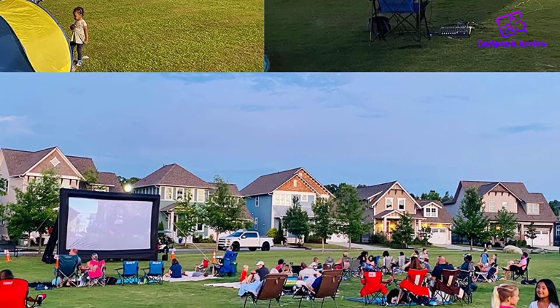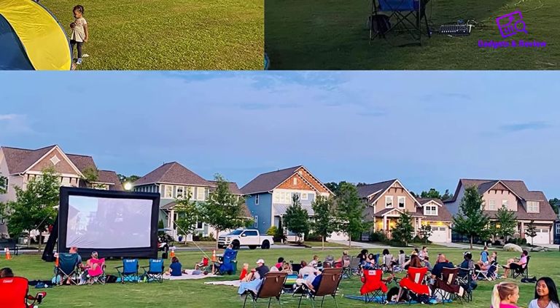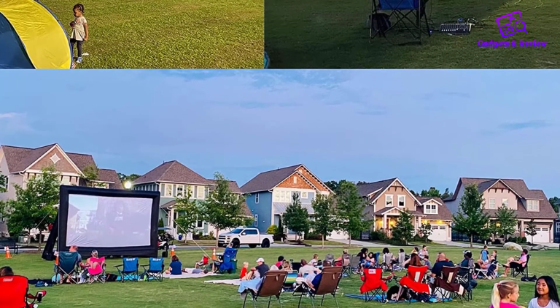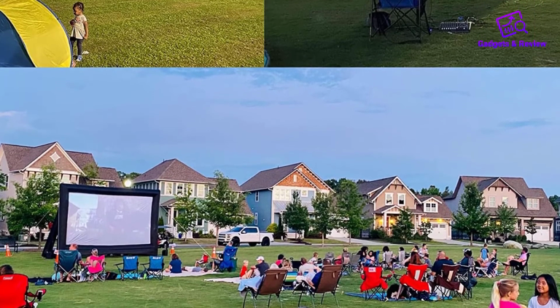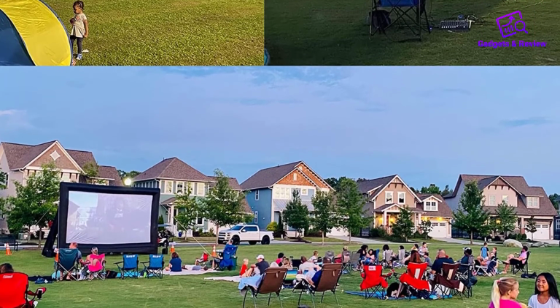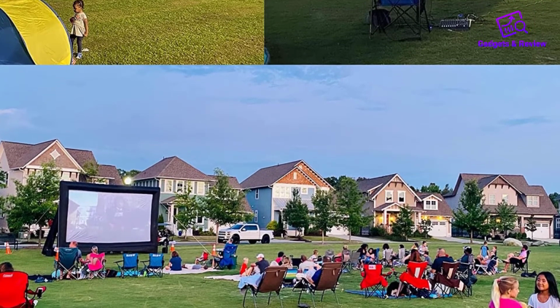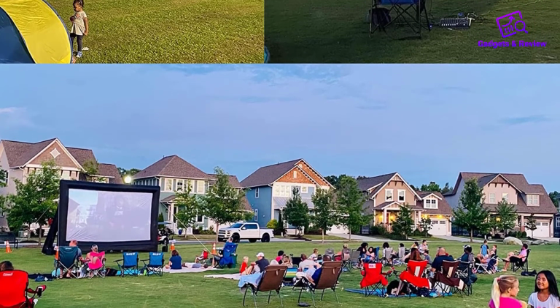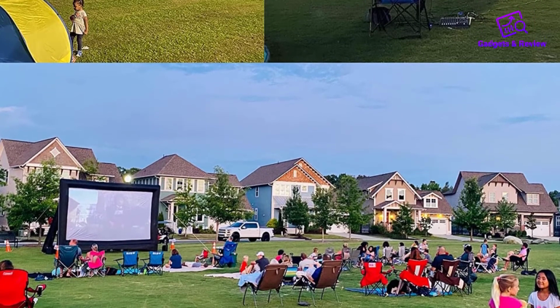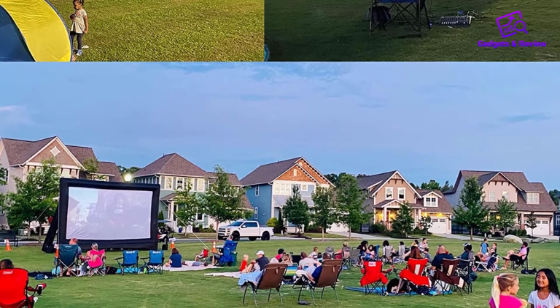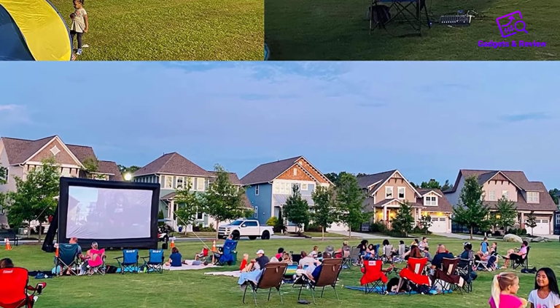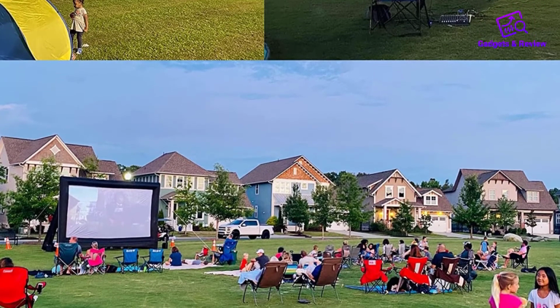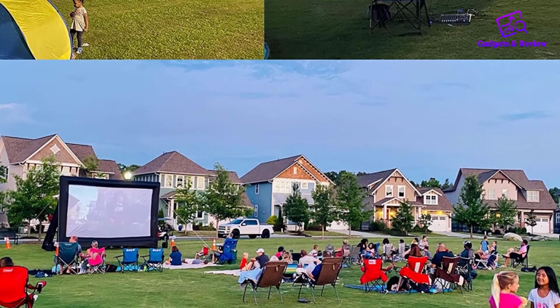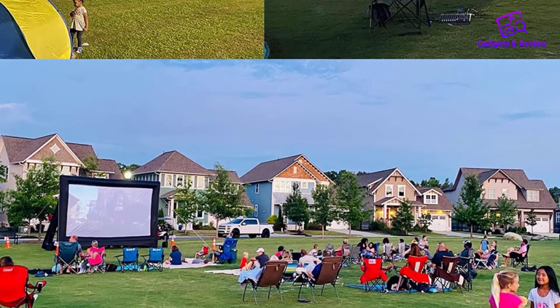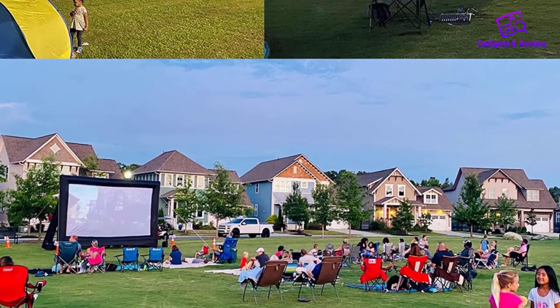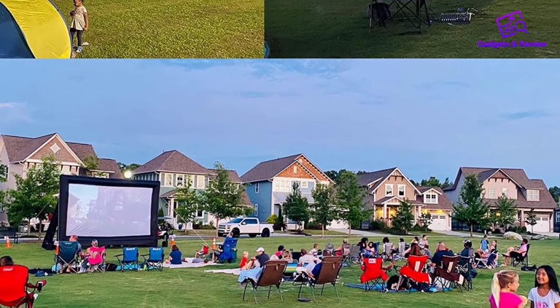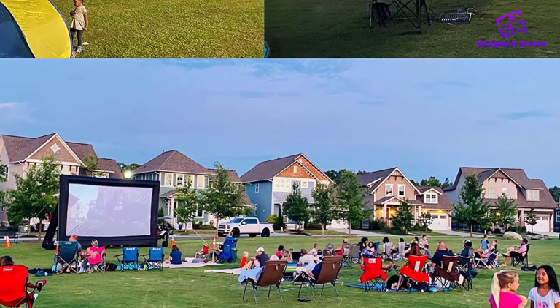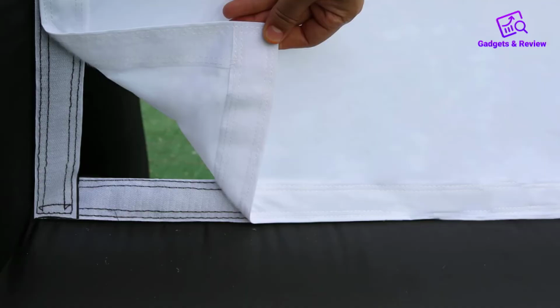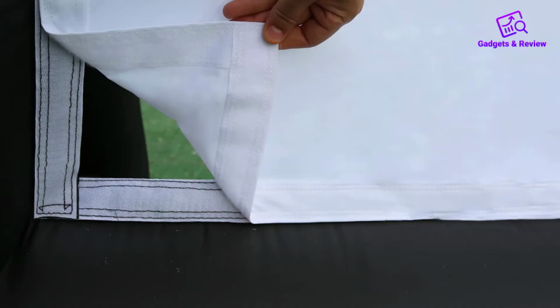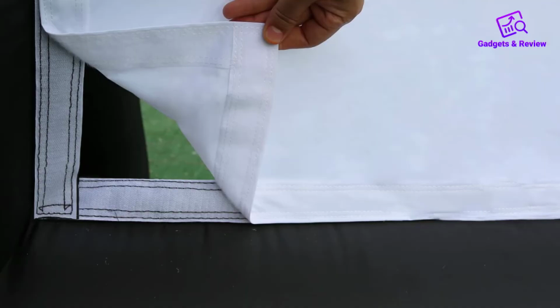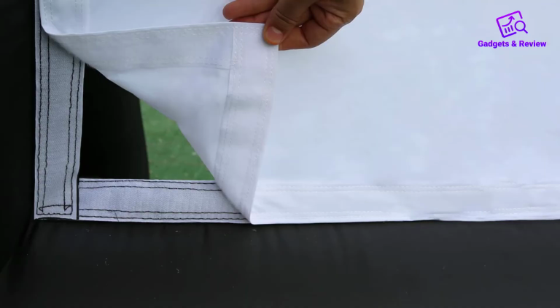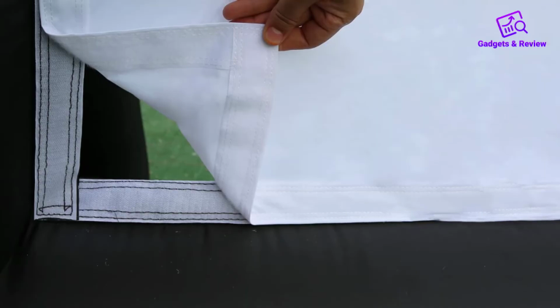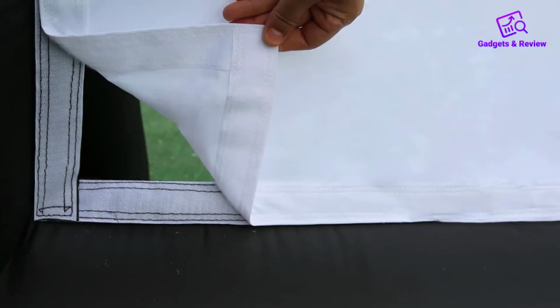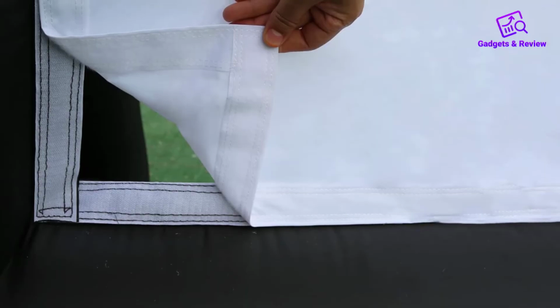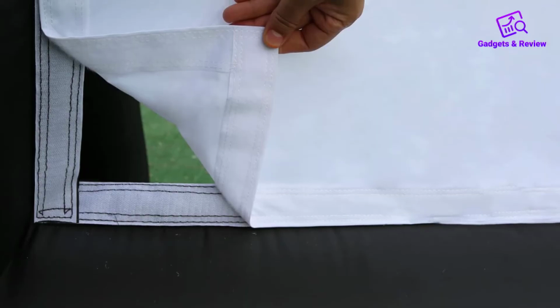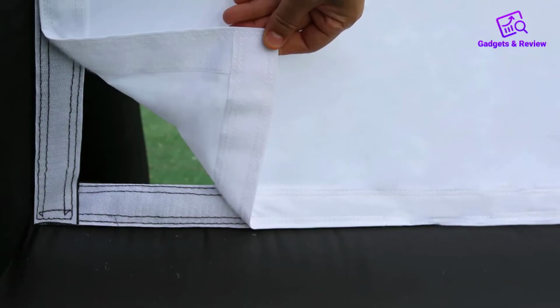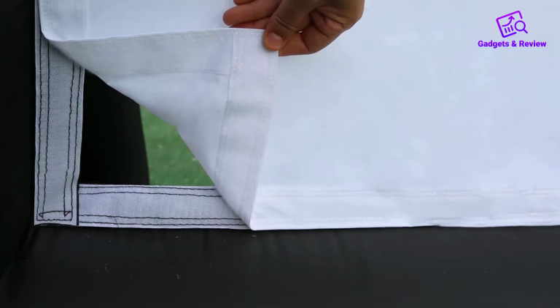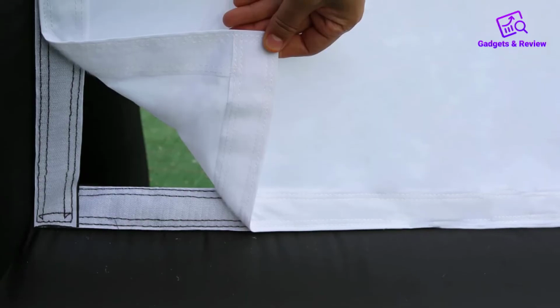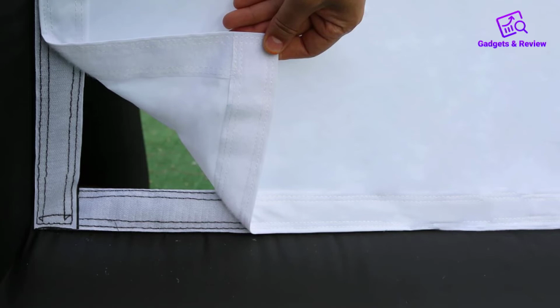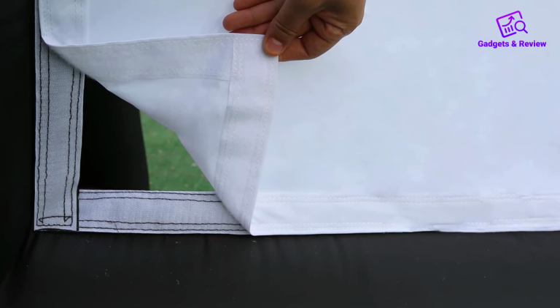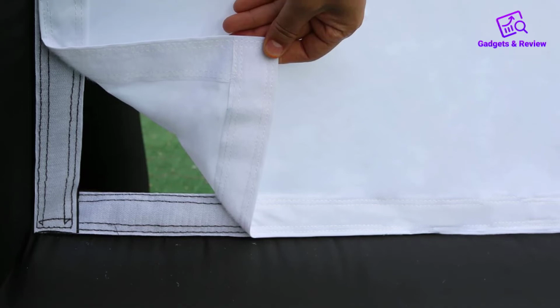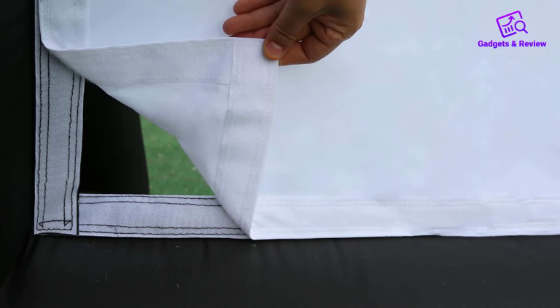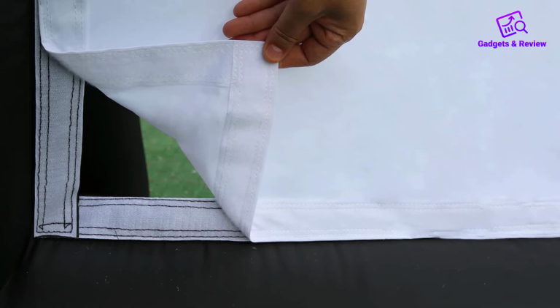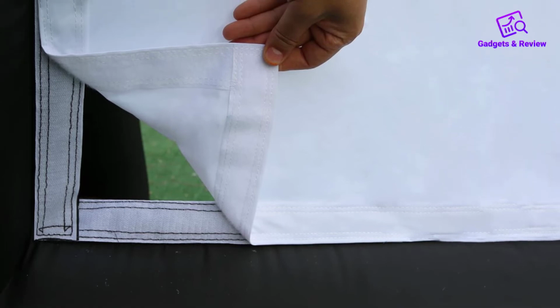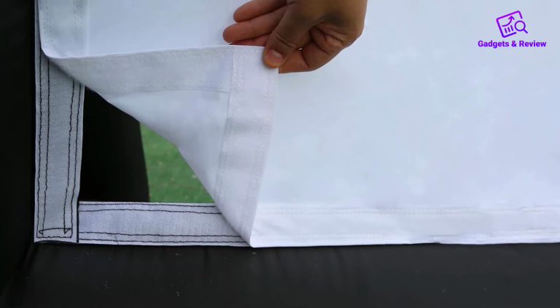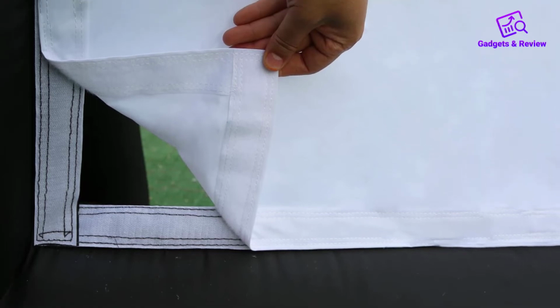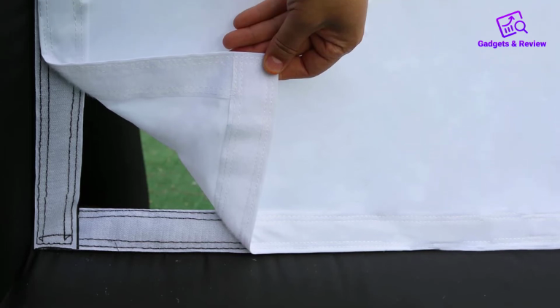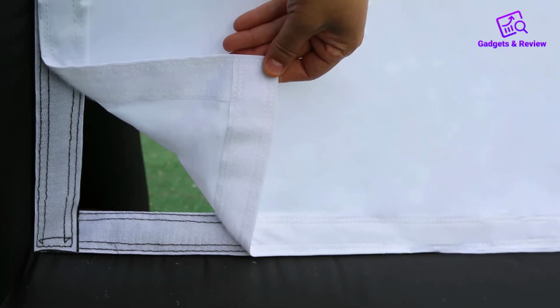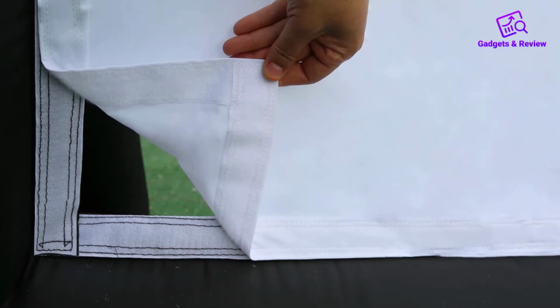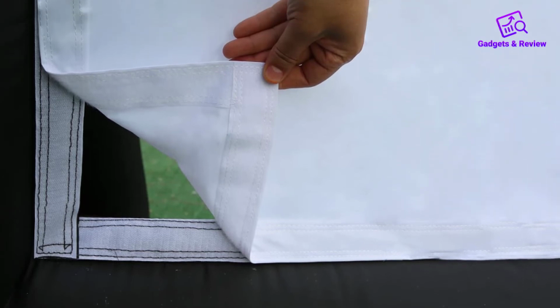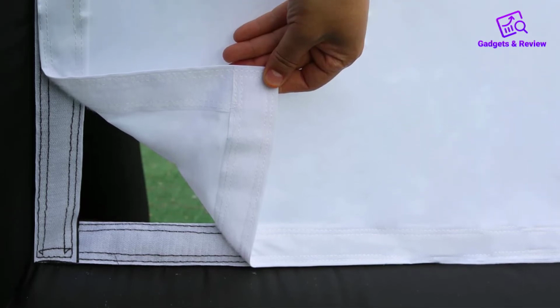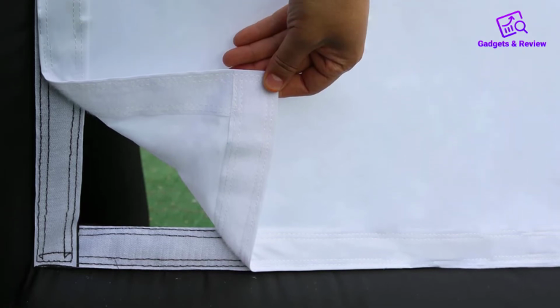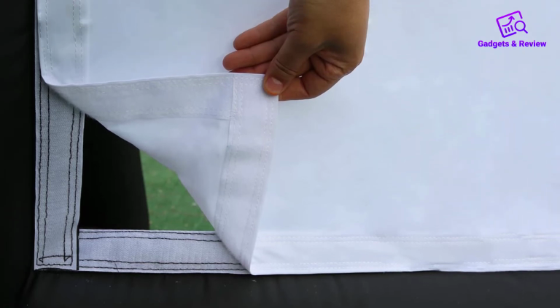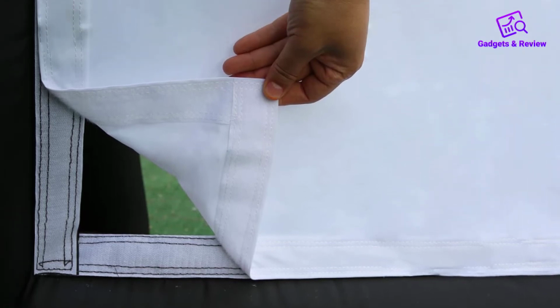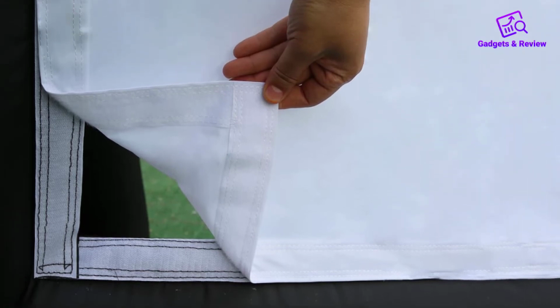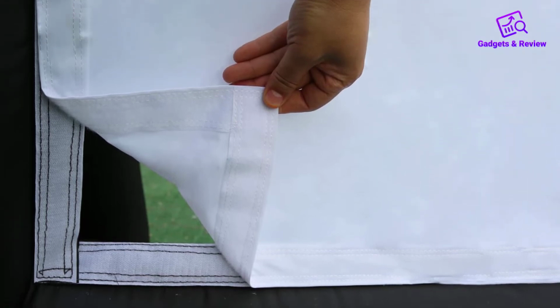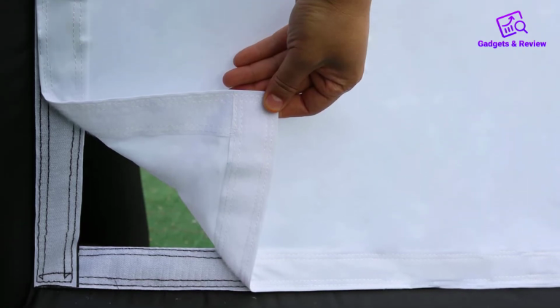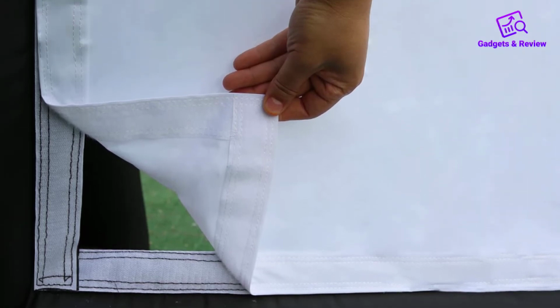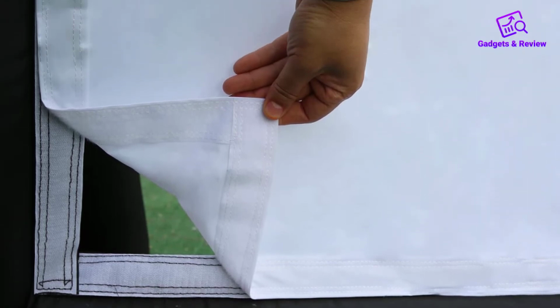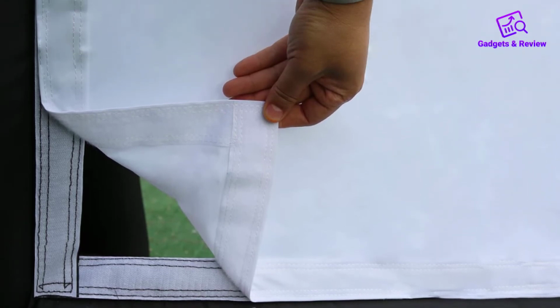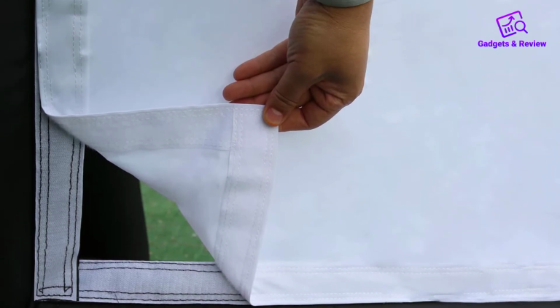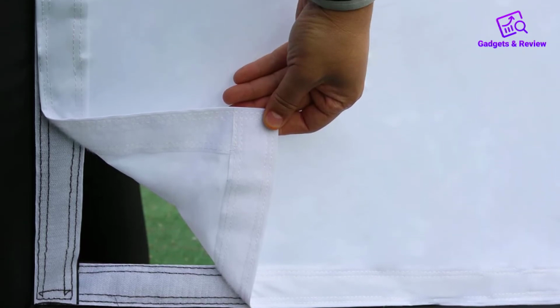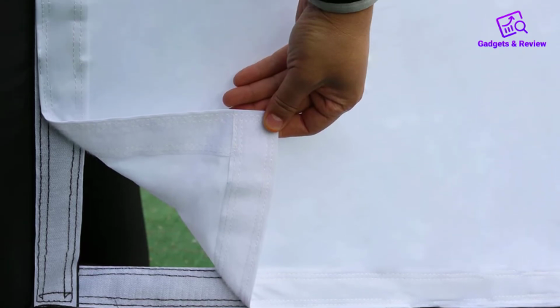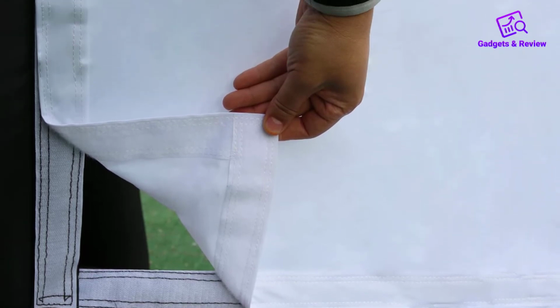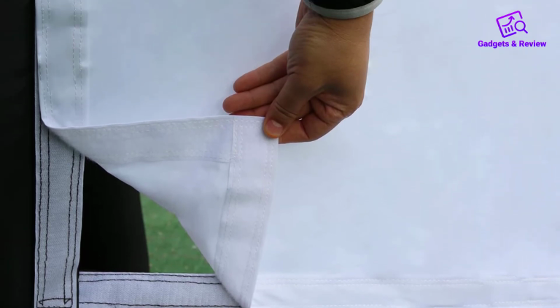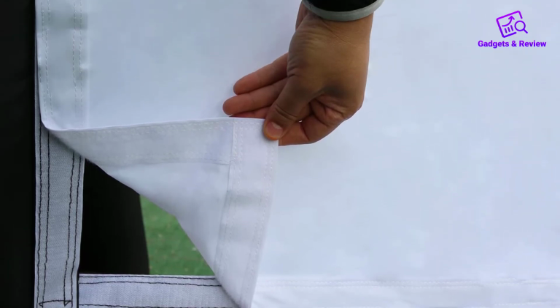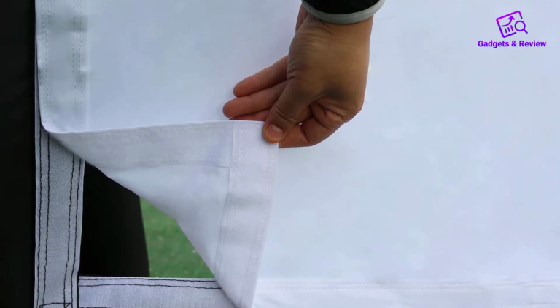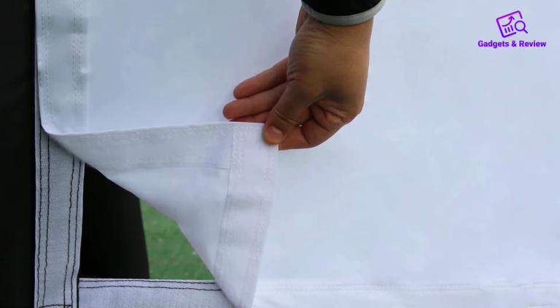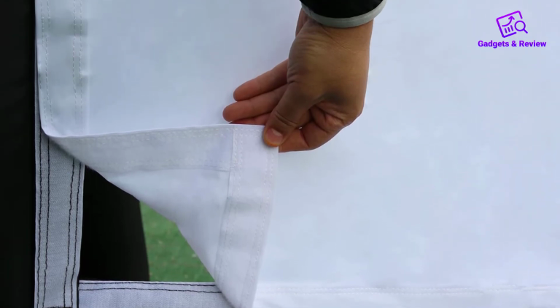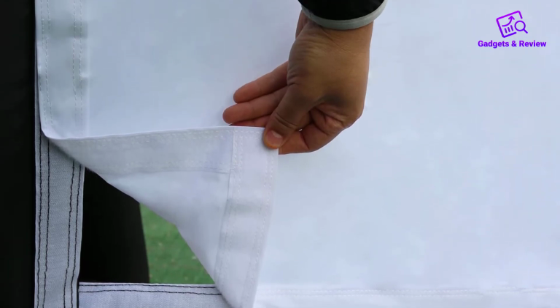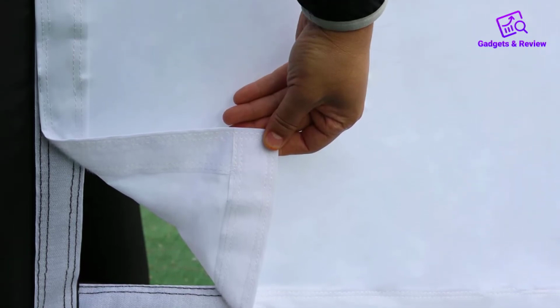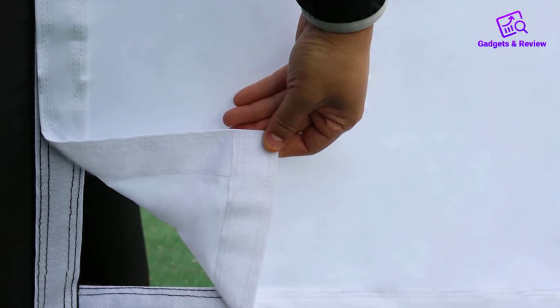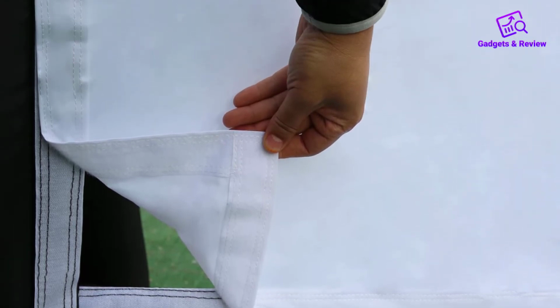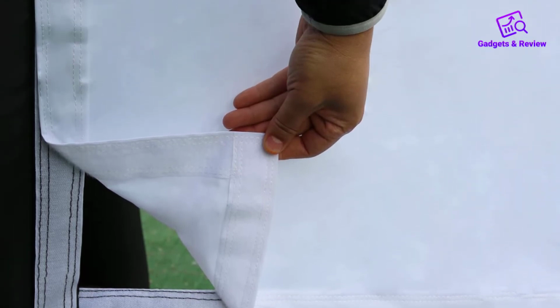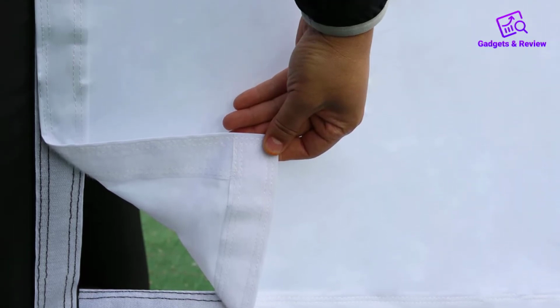Pros: great size. No seams on the screen. Elevated for comfortable viewing. Supports front and back projection.